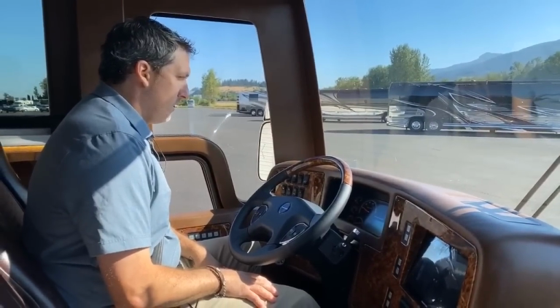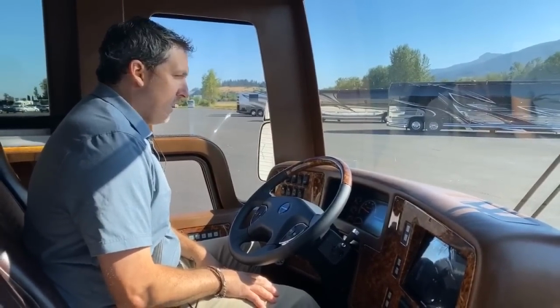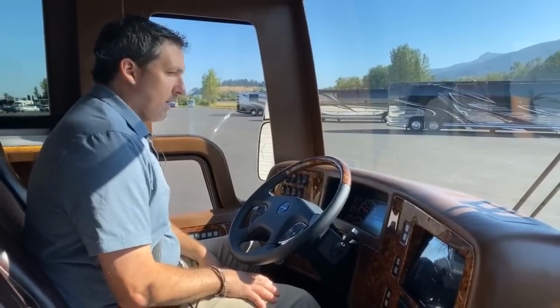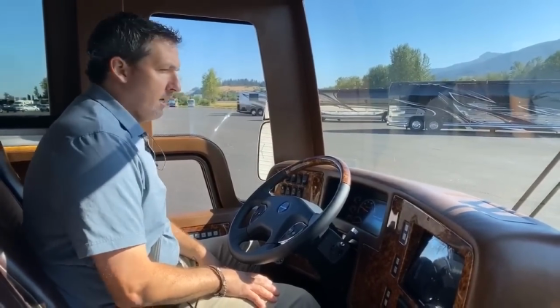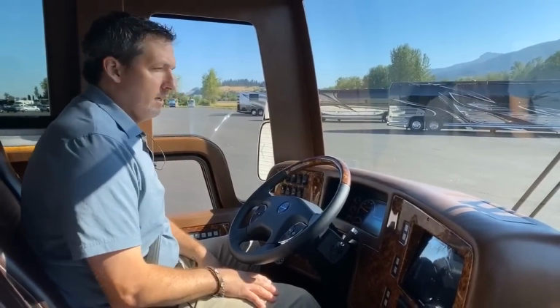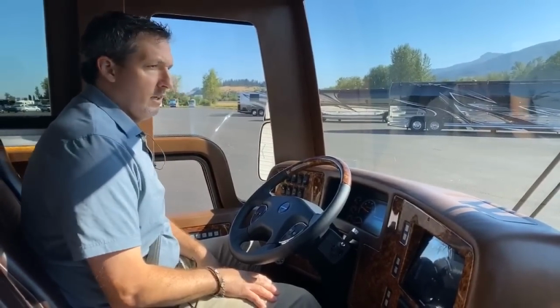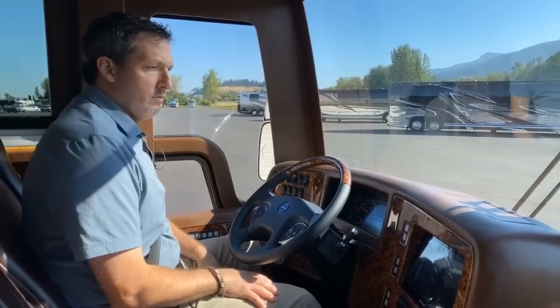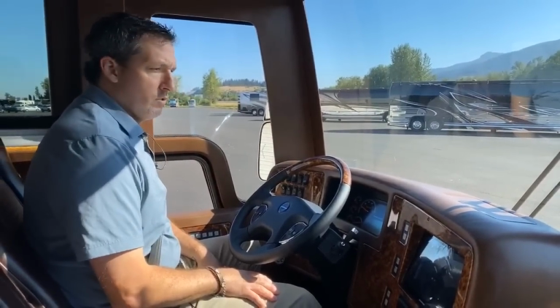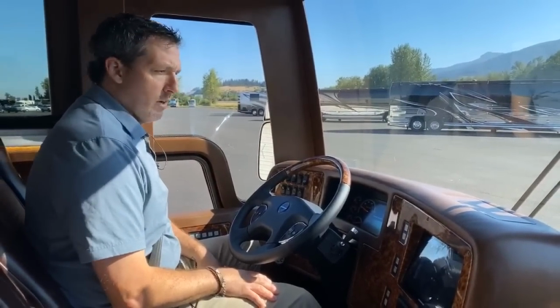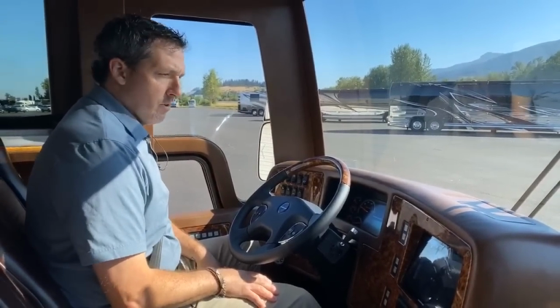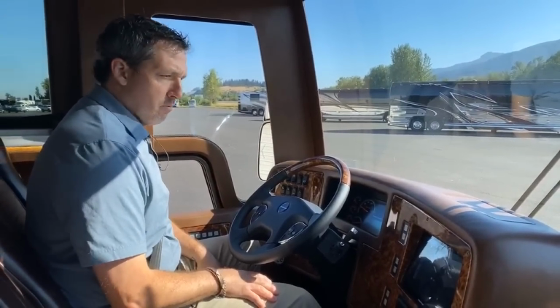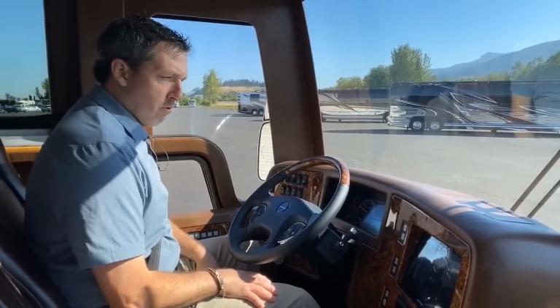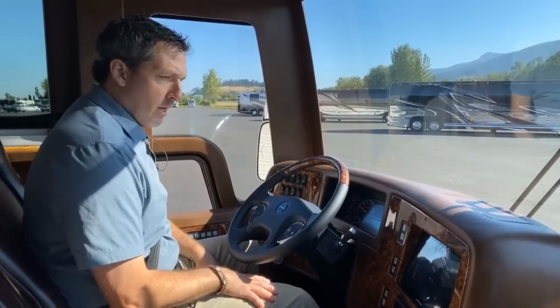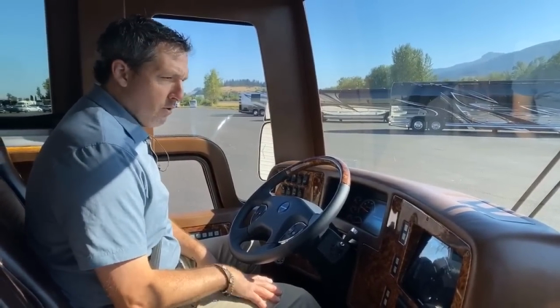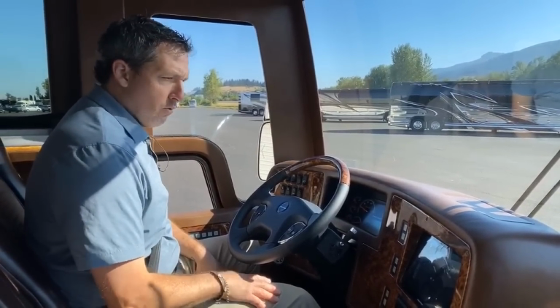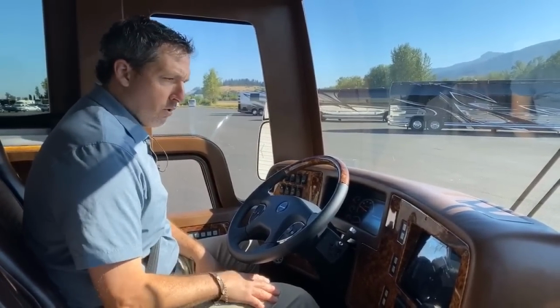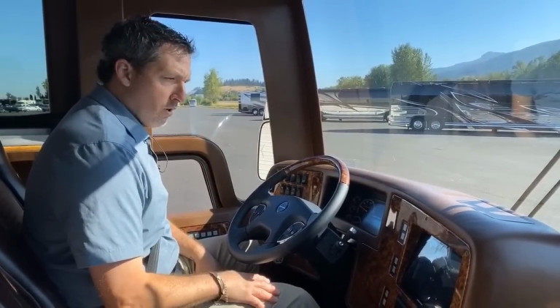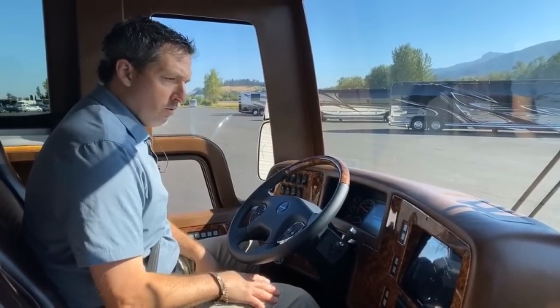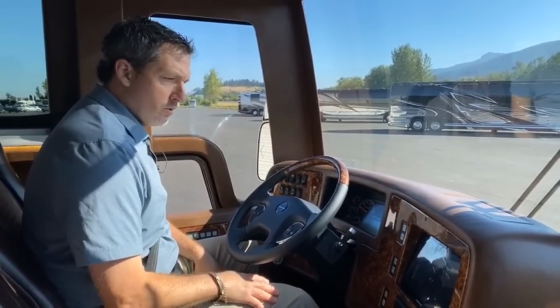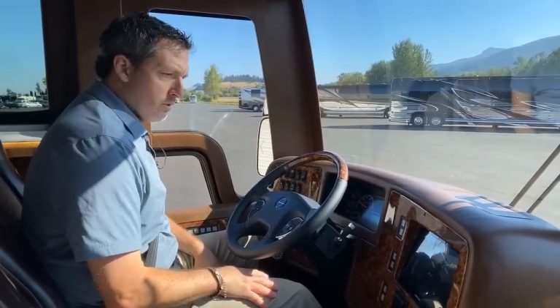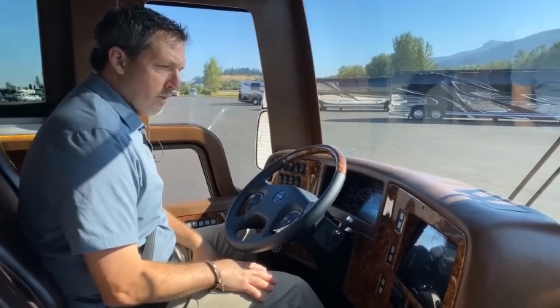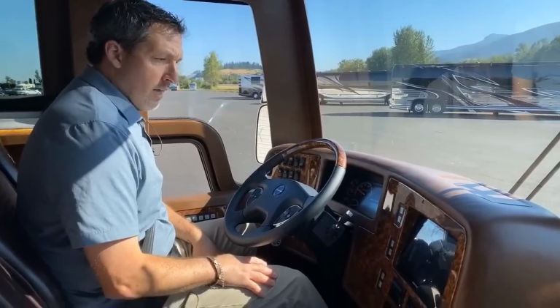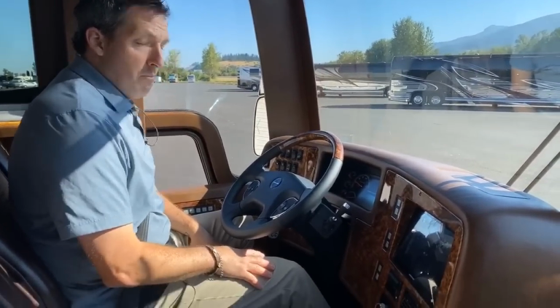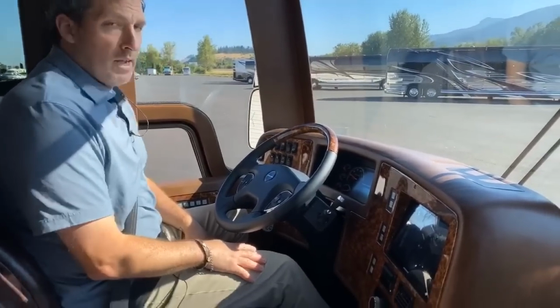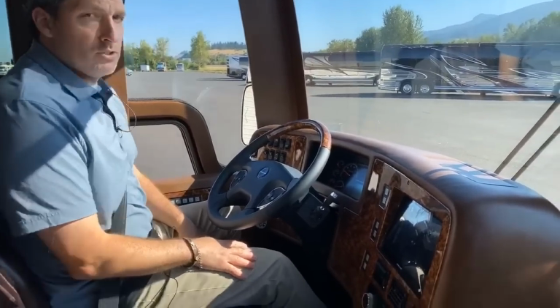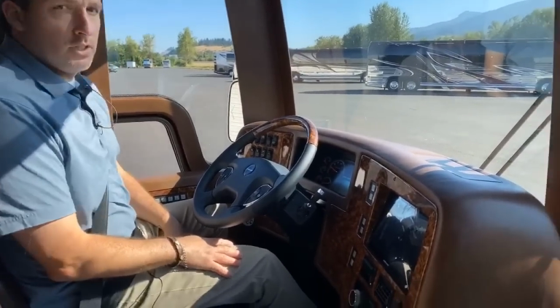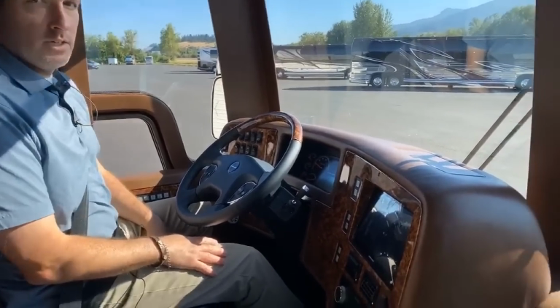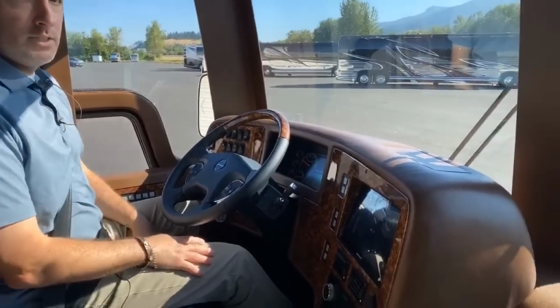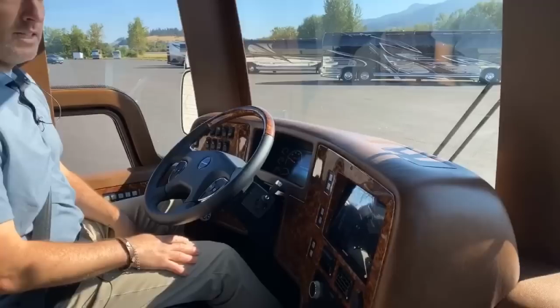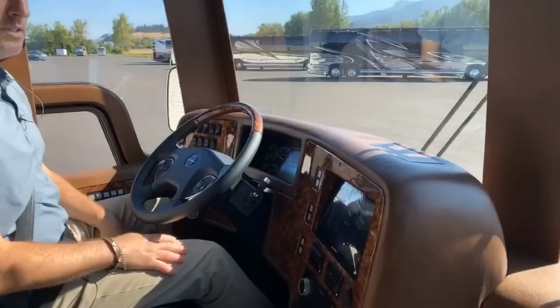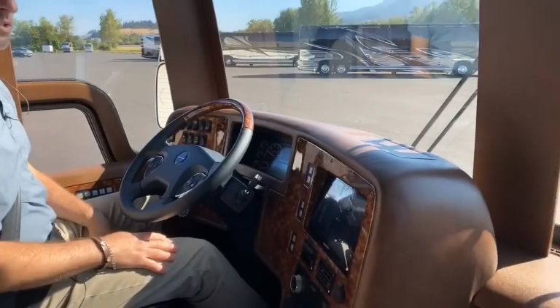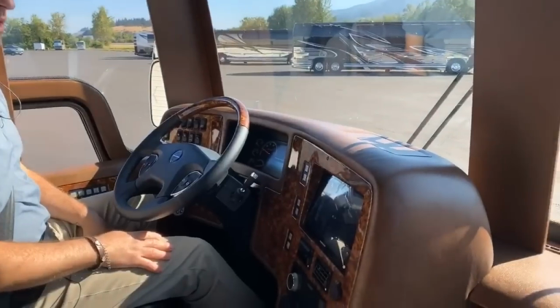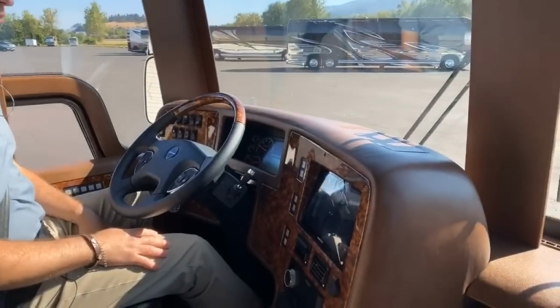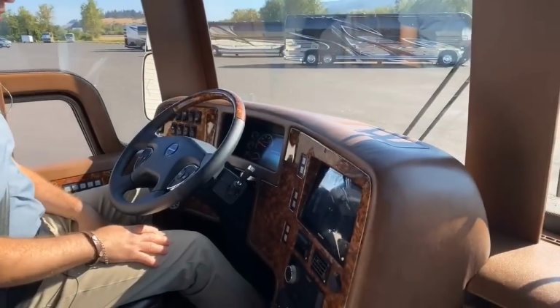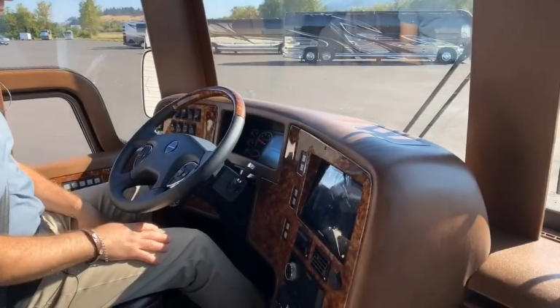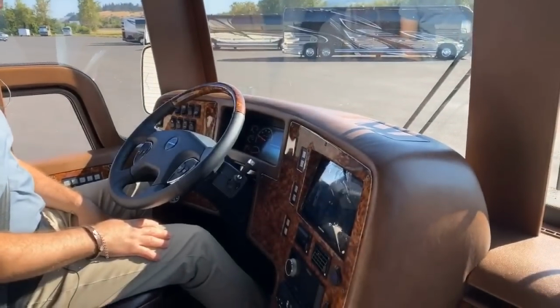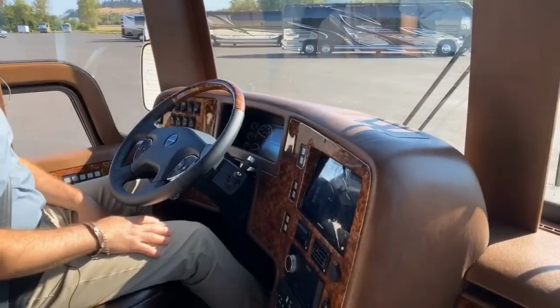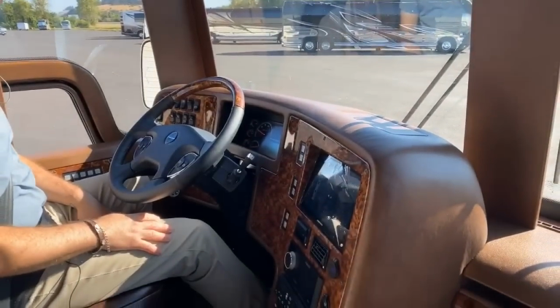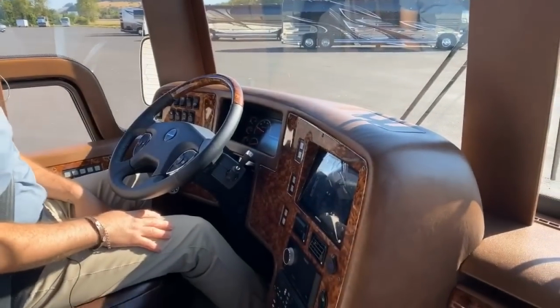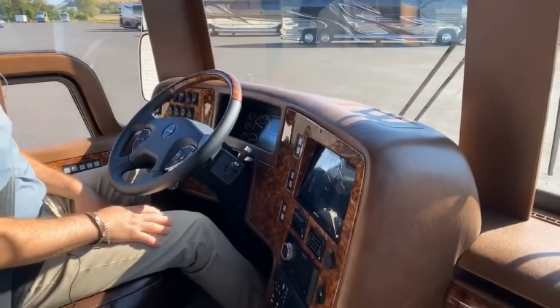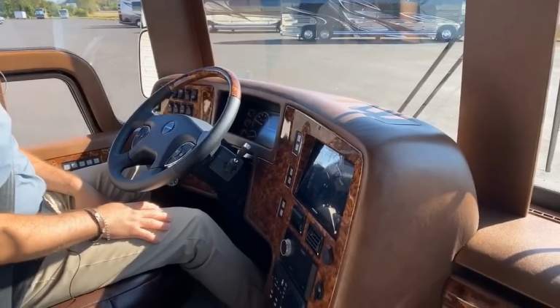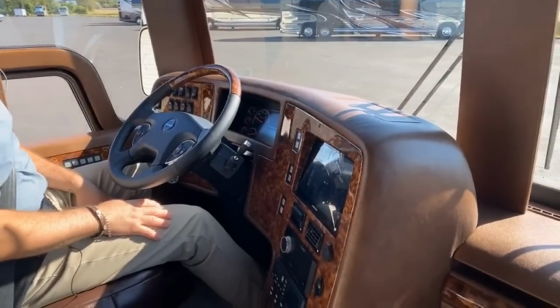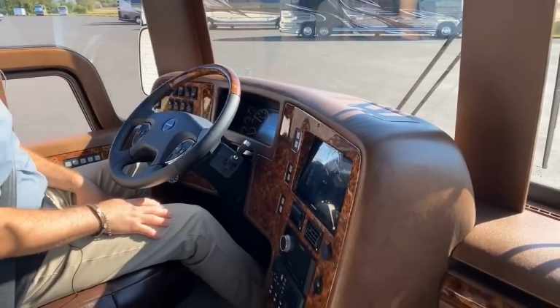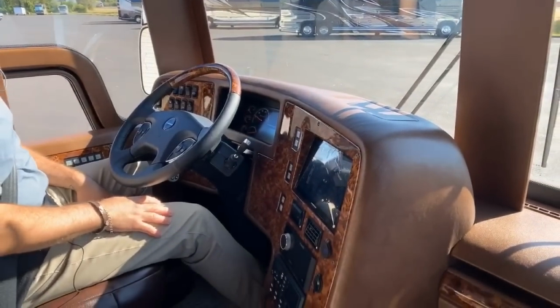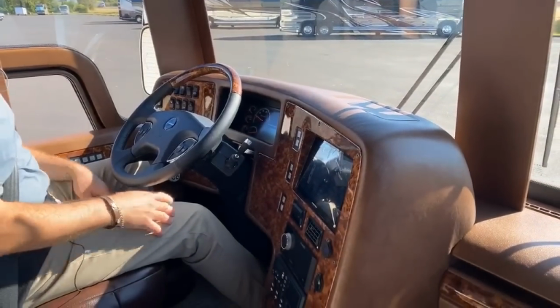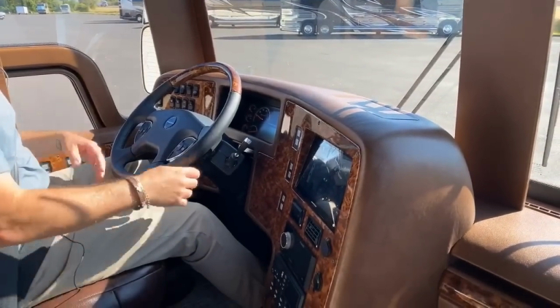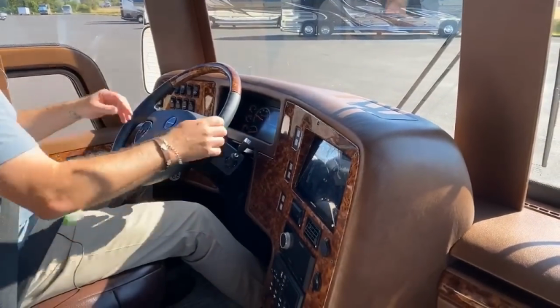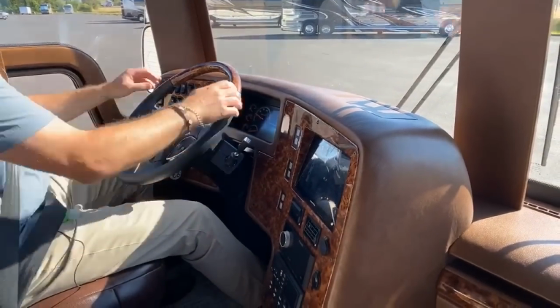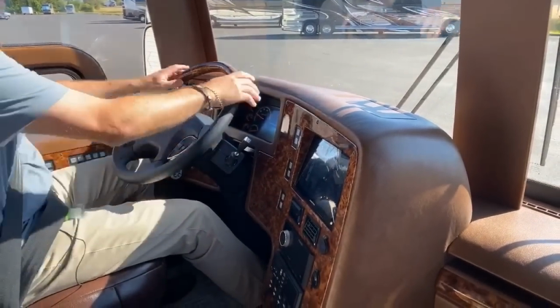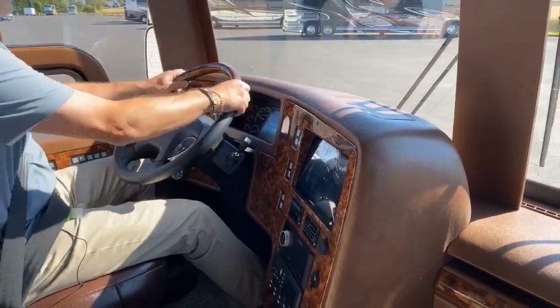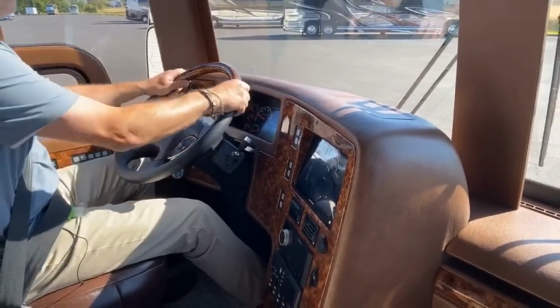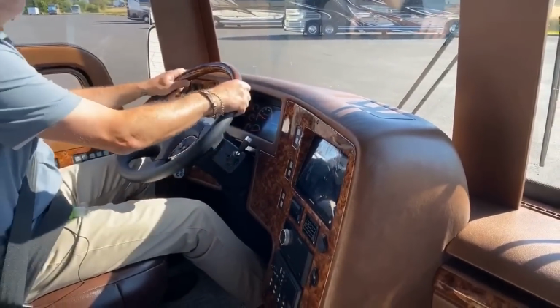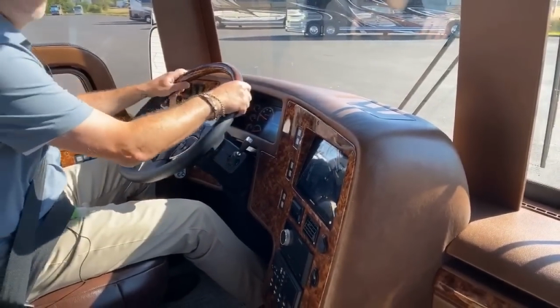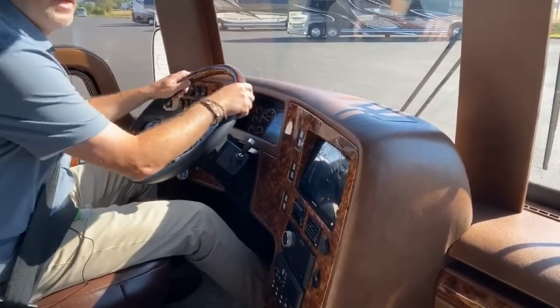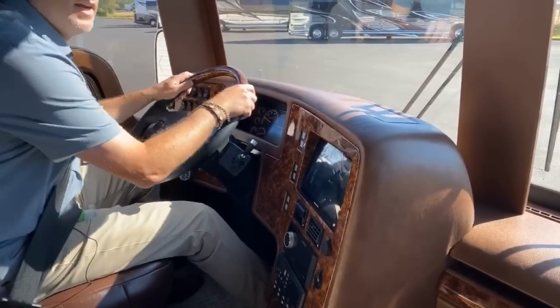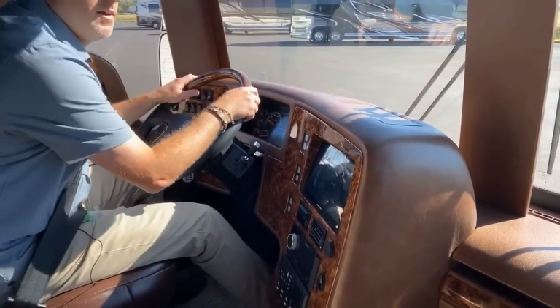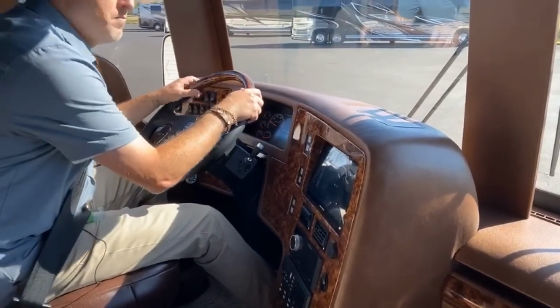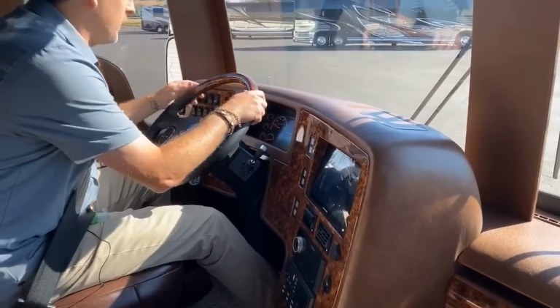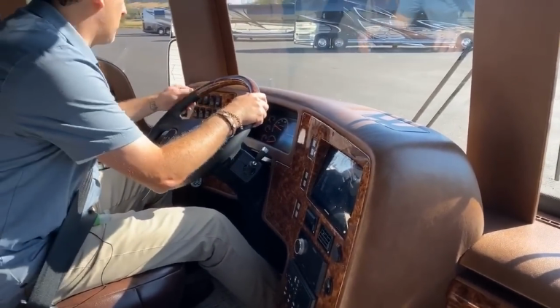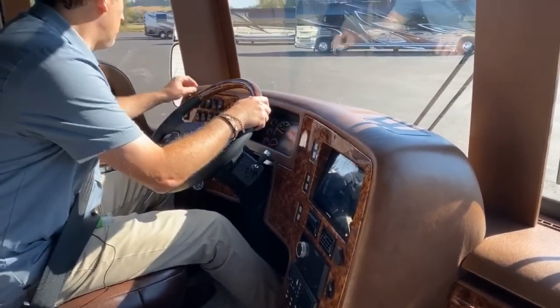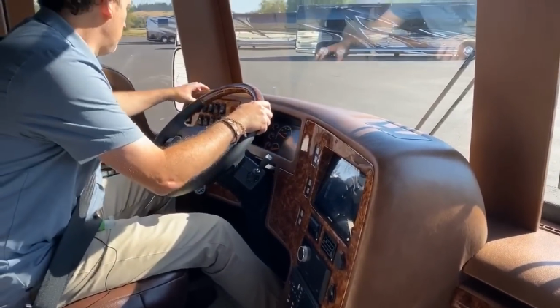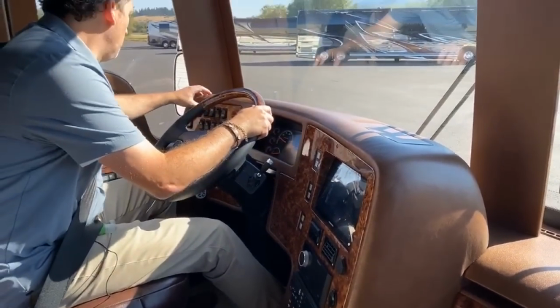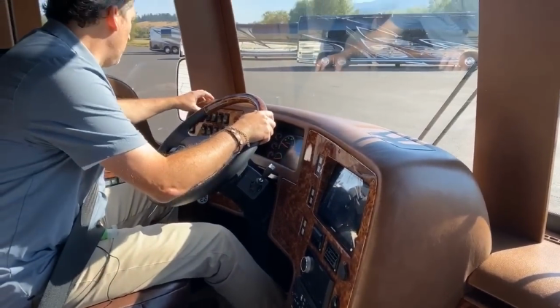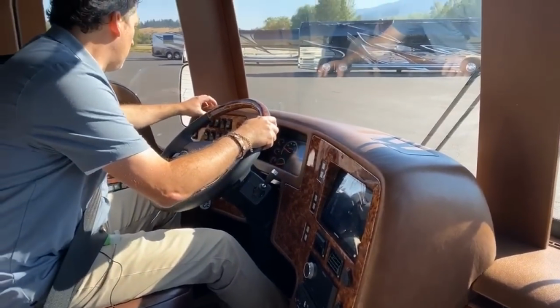Got to love driving a brand new coach. I'm actually going to take this coach up to Montana in a couple of weeks.